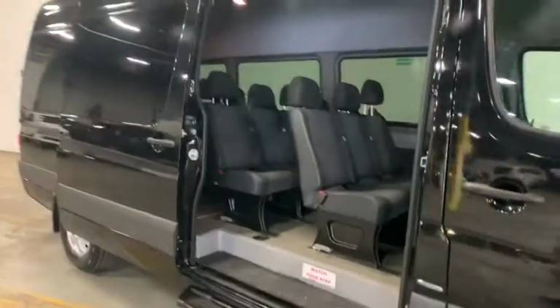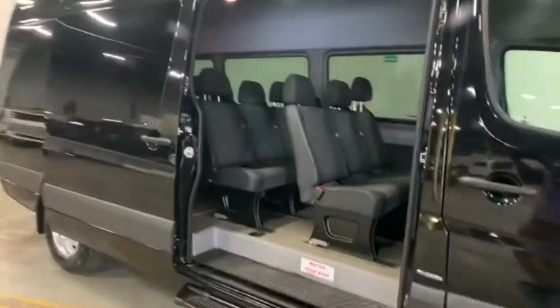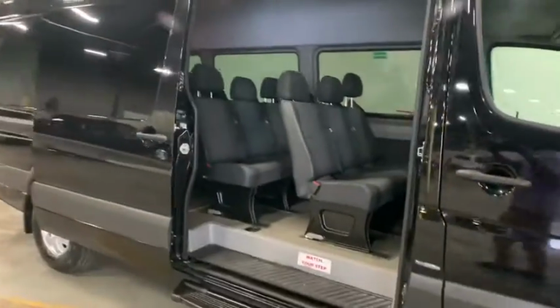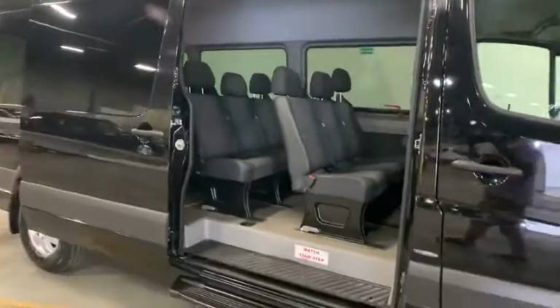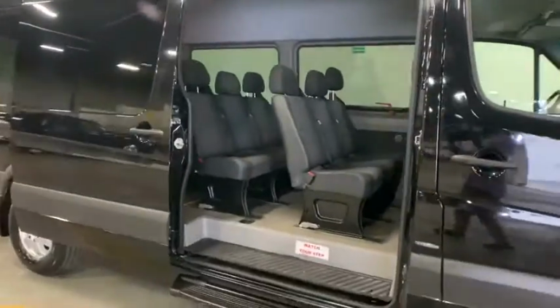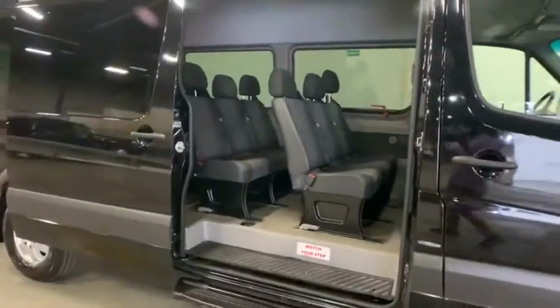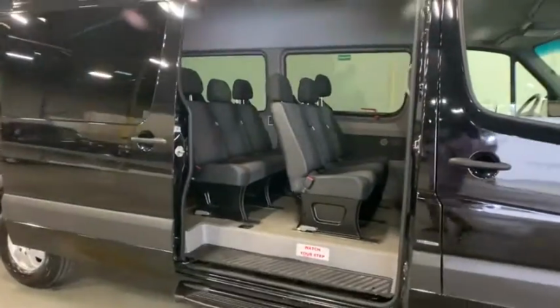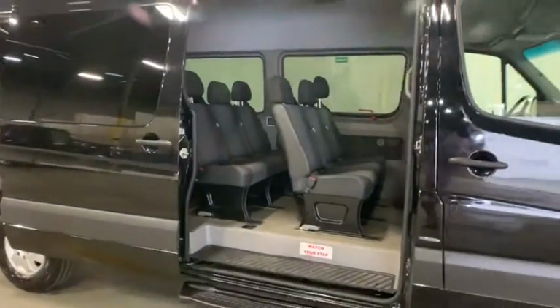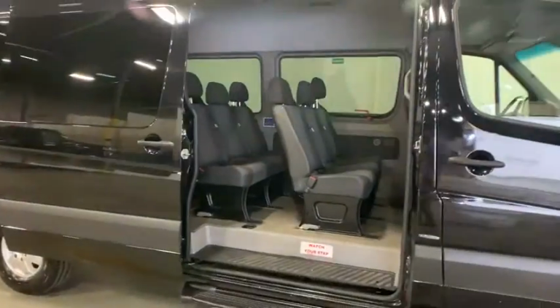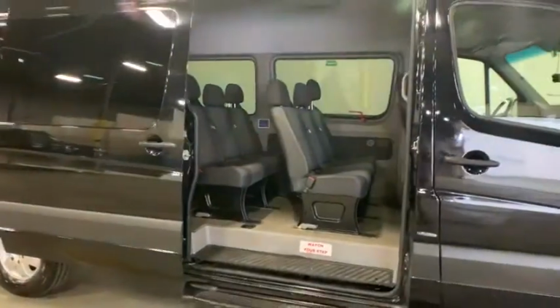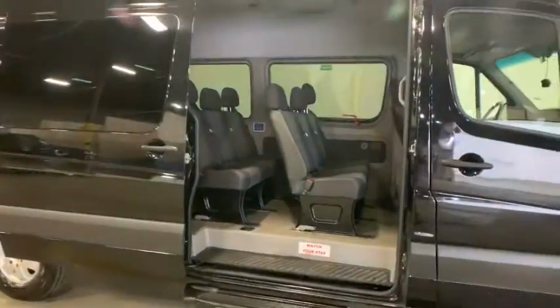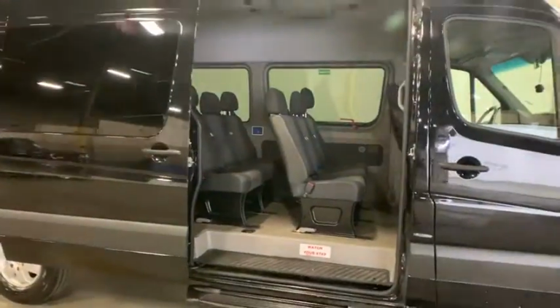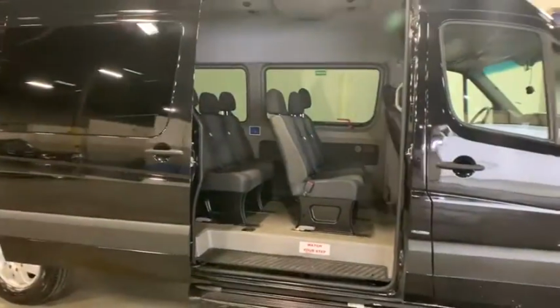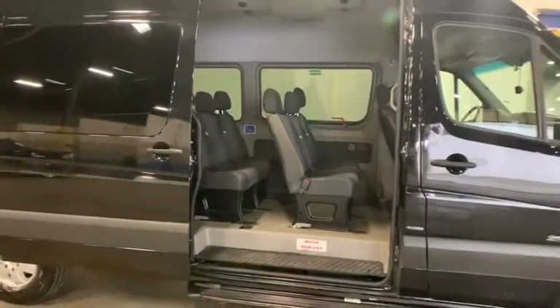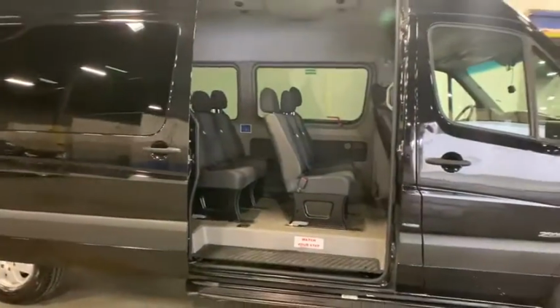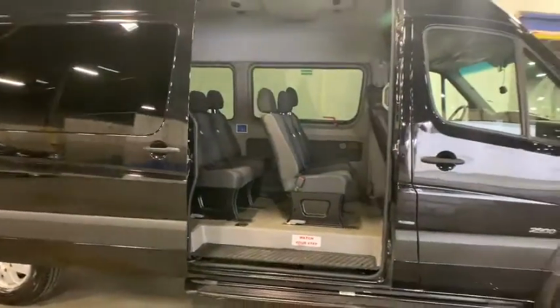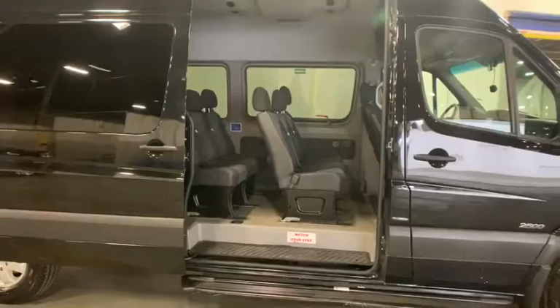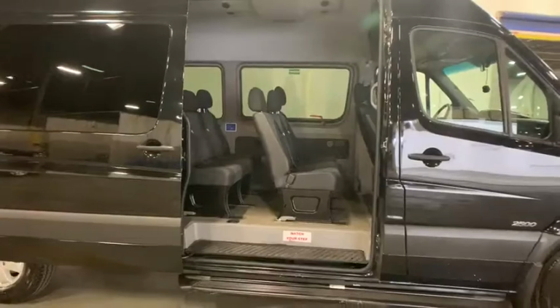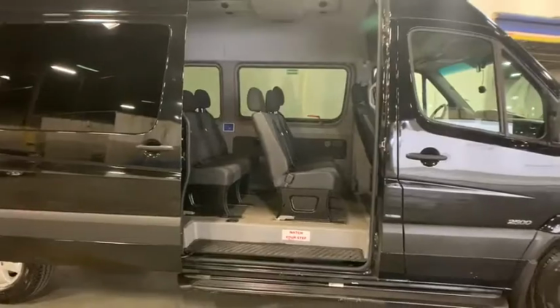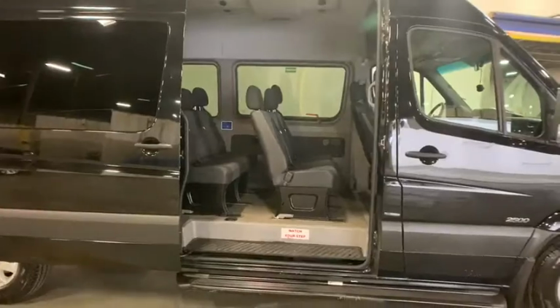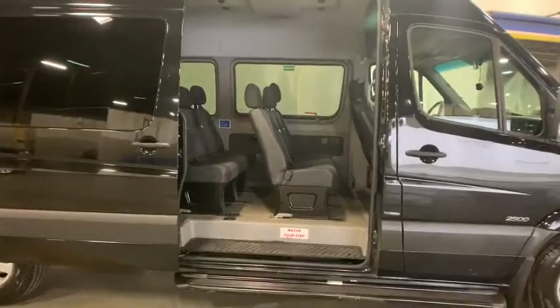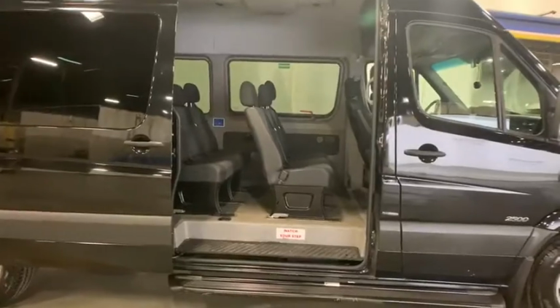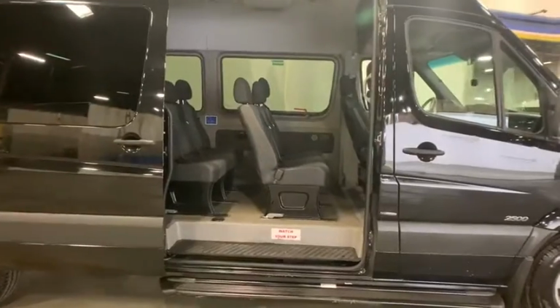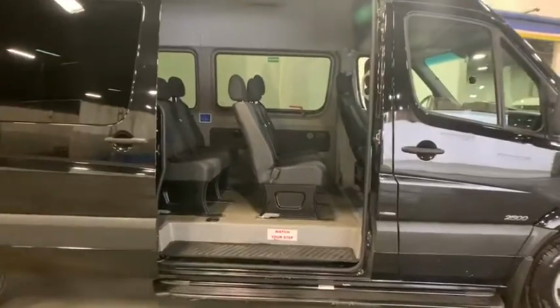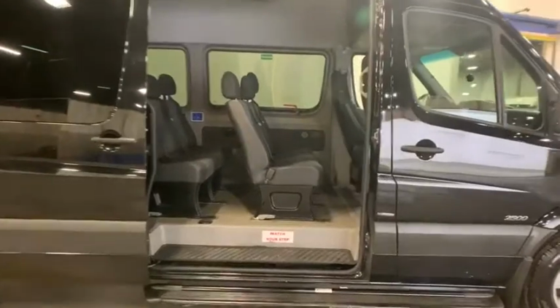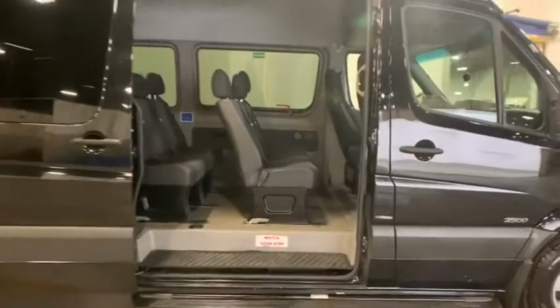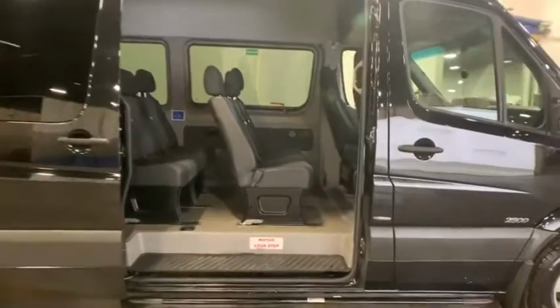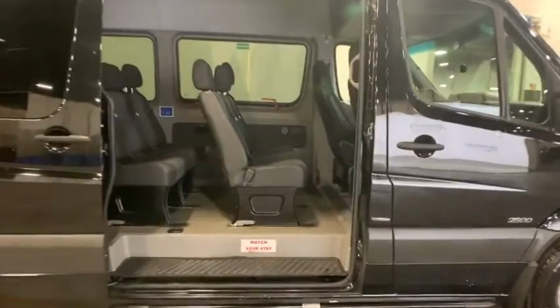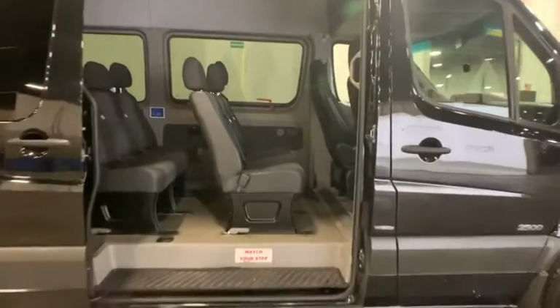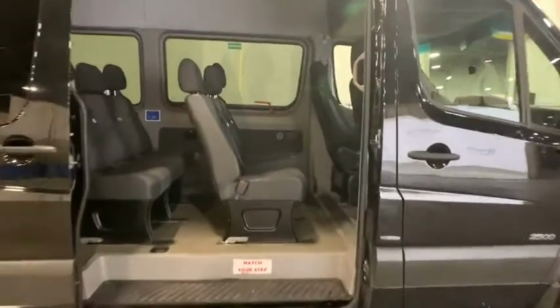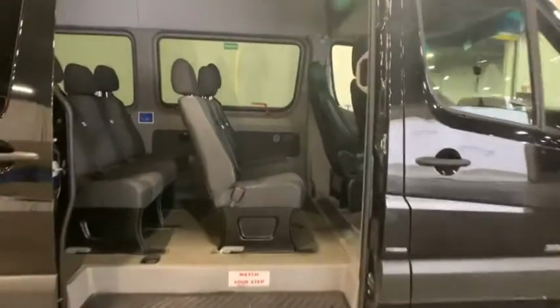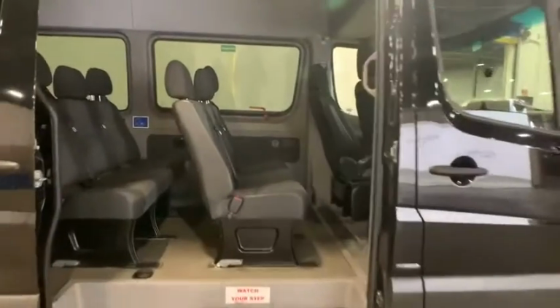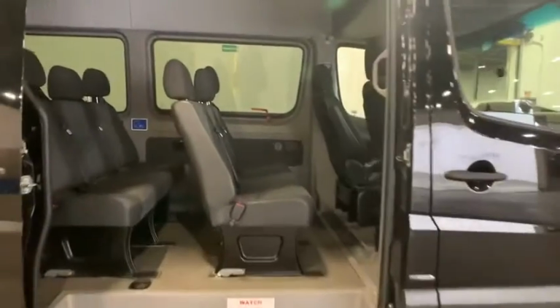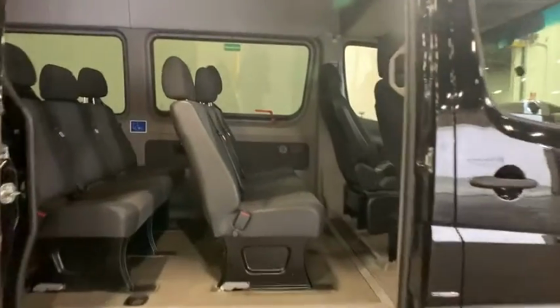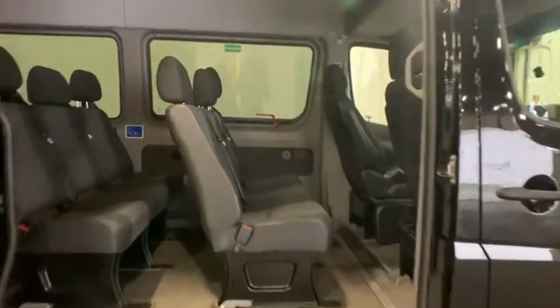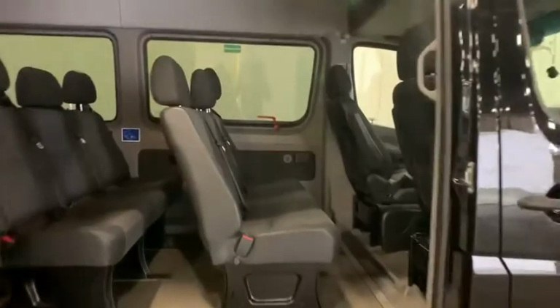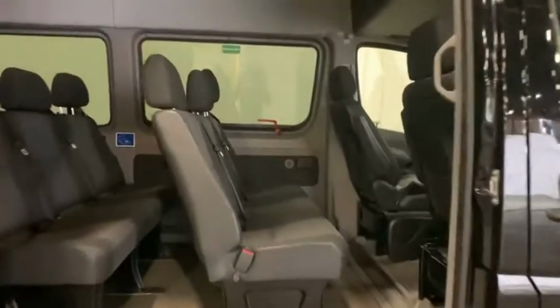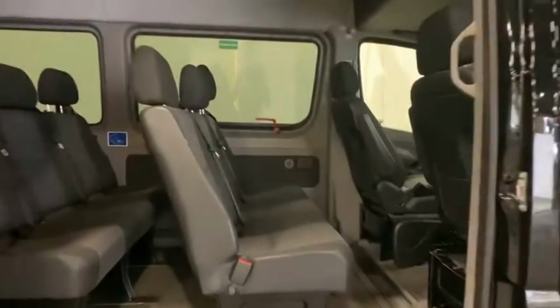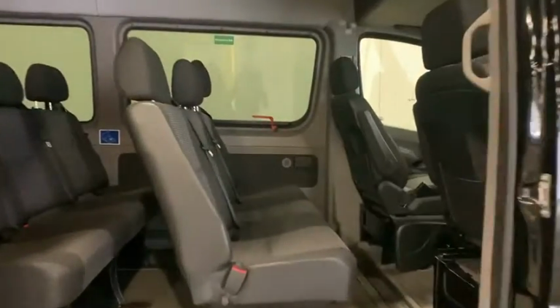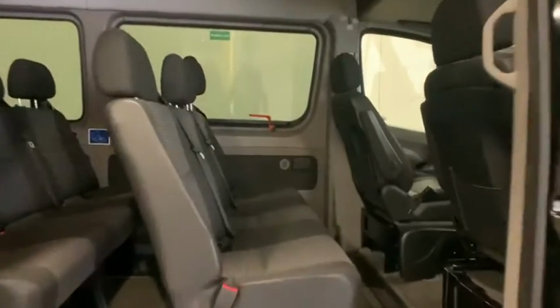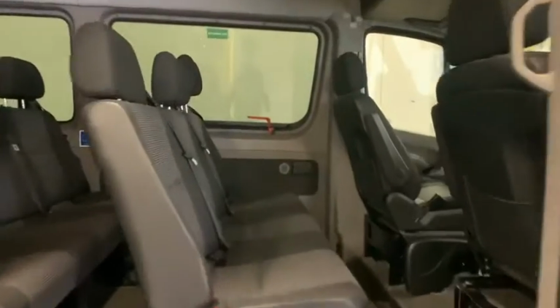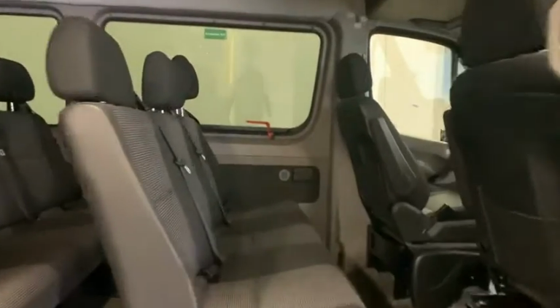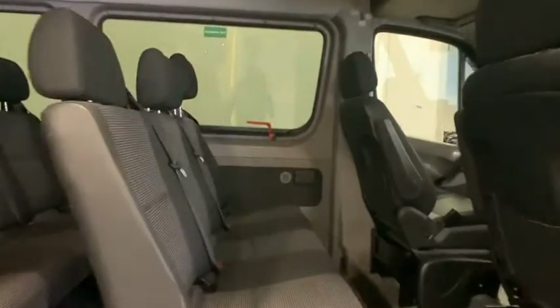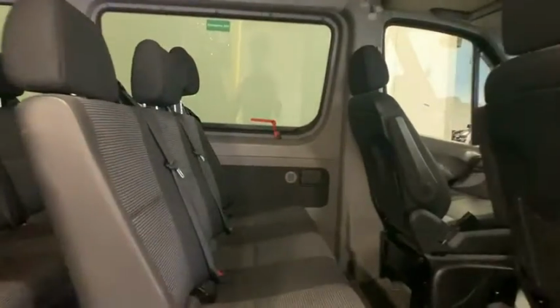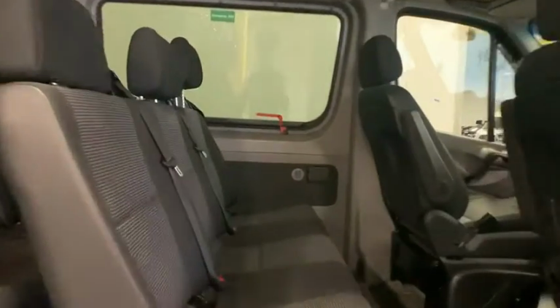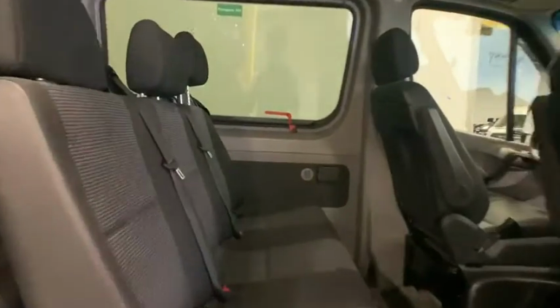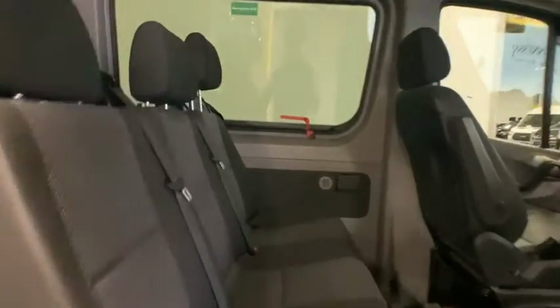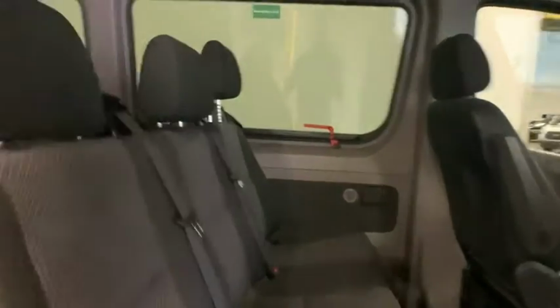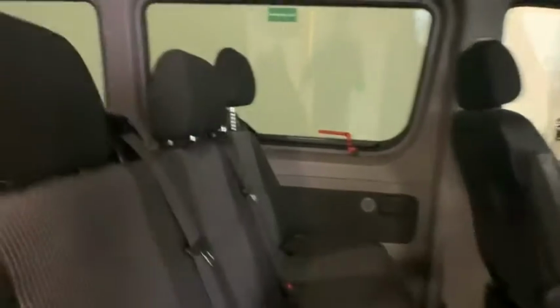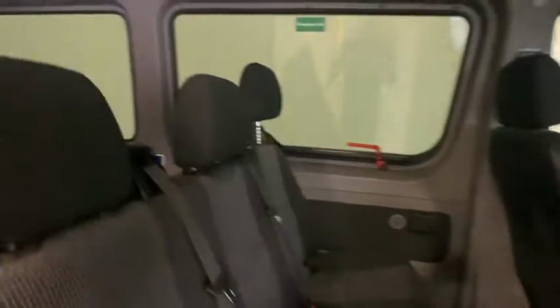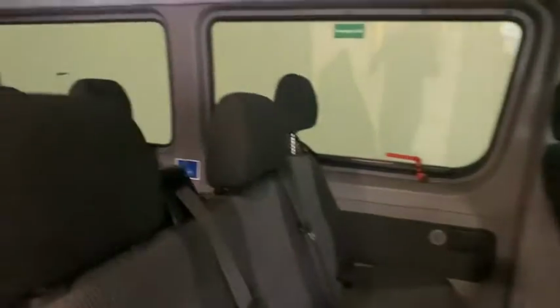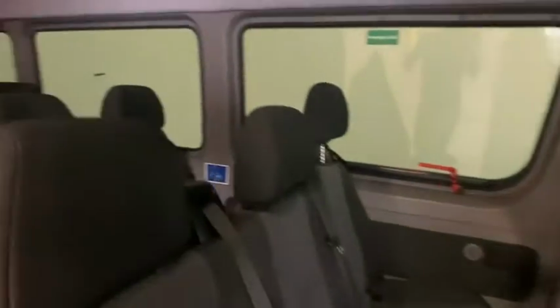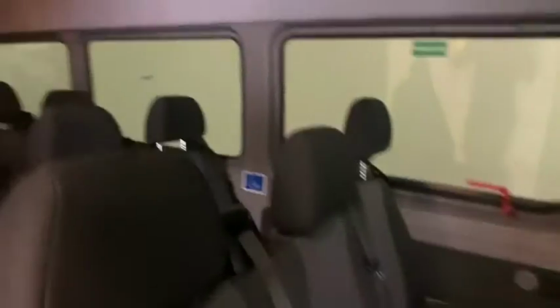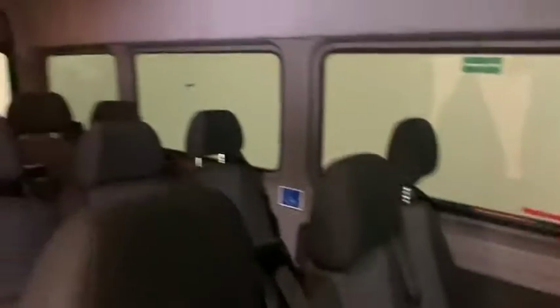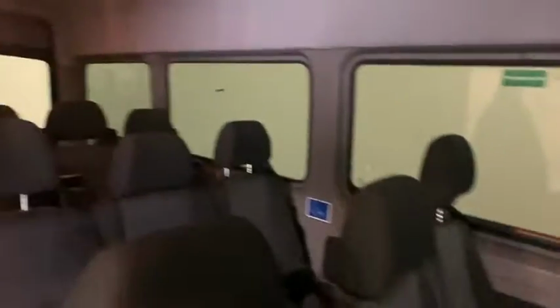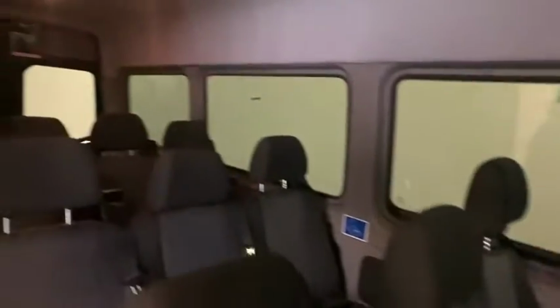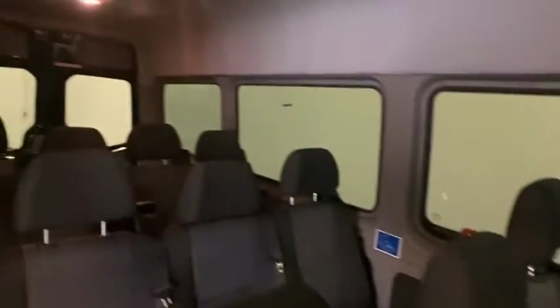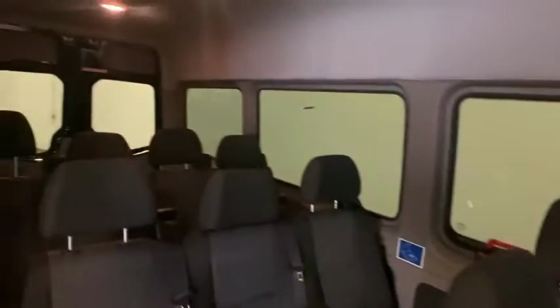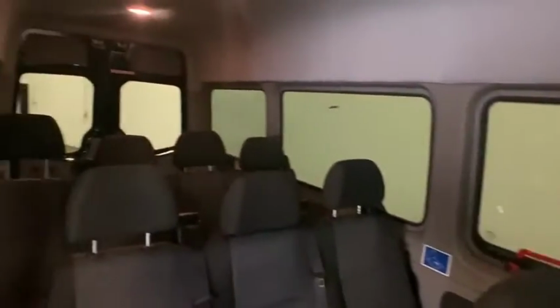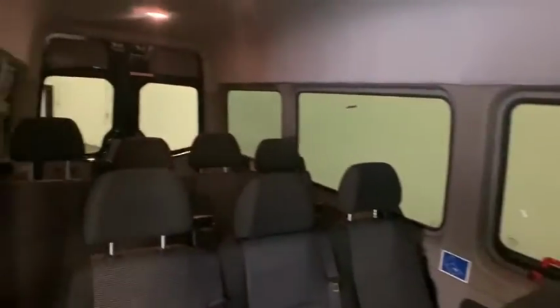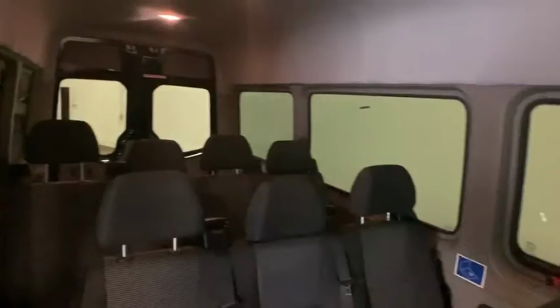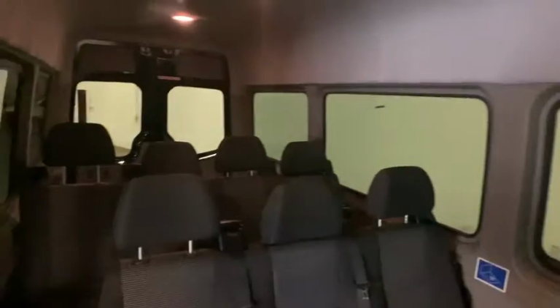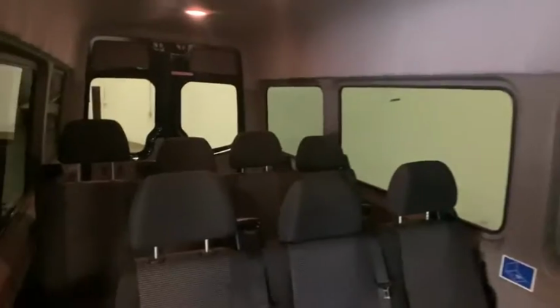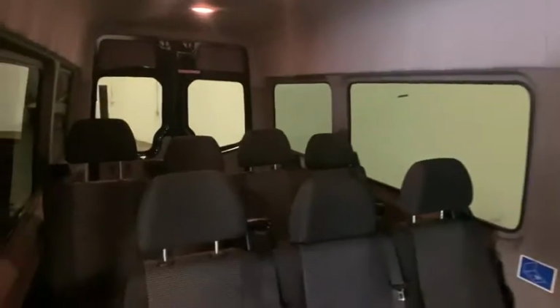Tachometer, brake assist, front bucket seats, tilt steering wheel, front wheel independent suspension, low tire pressure warning.